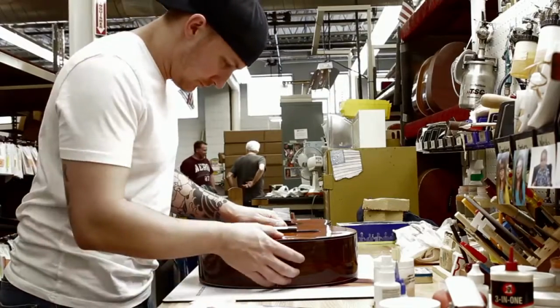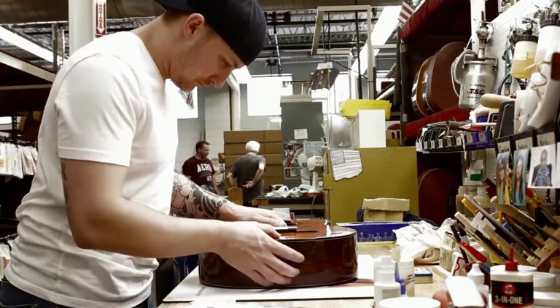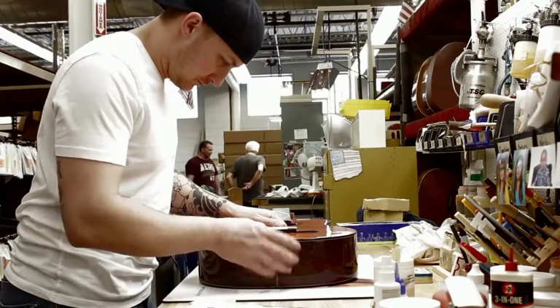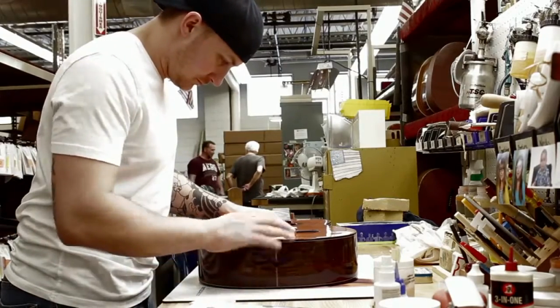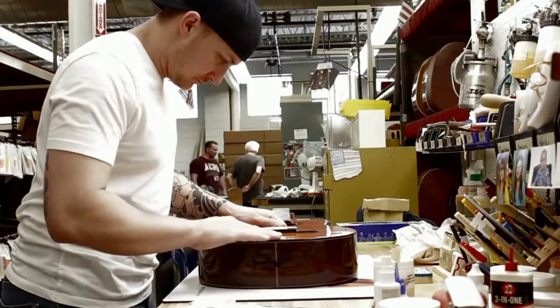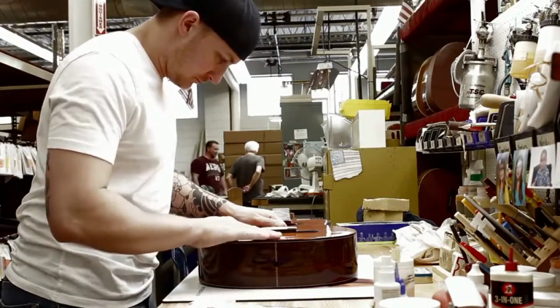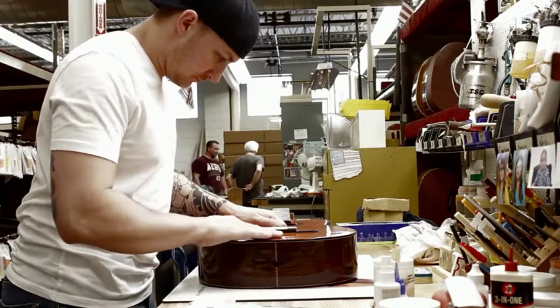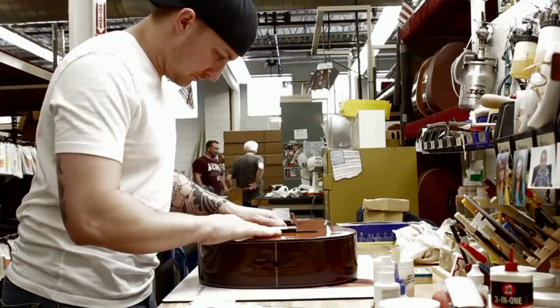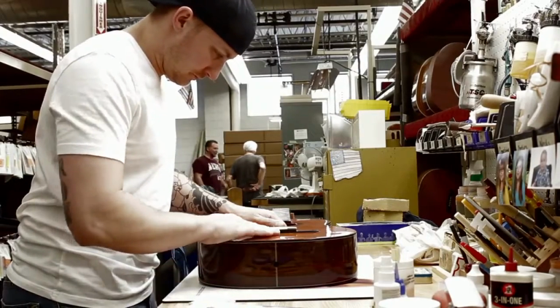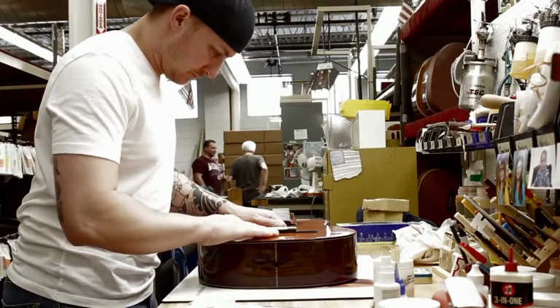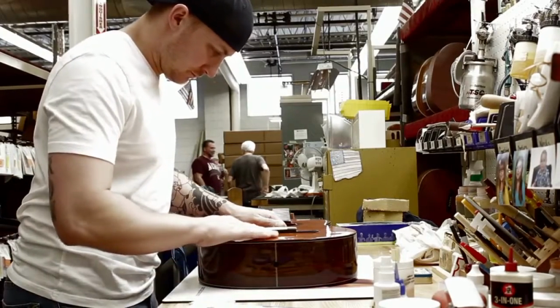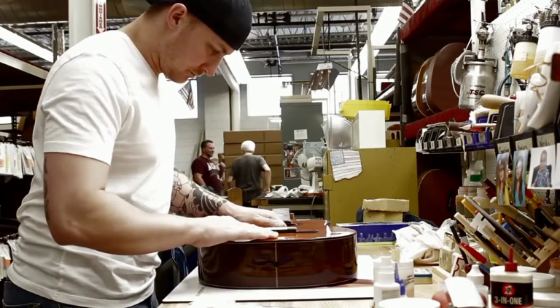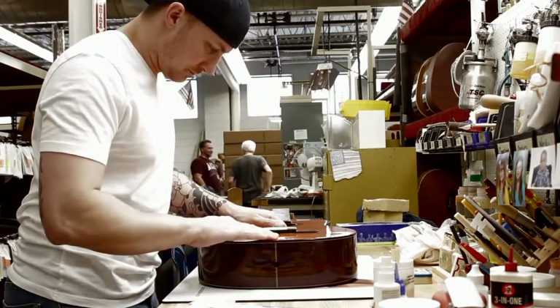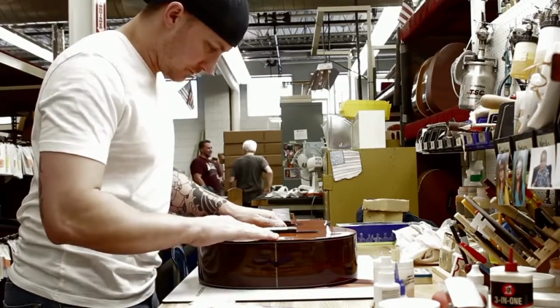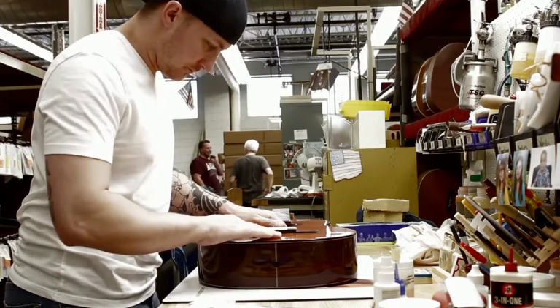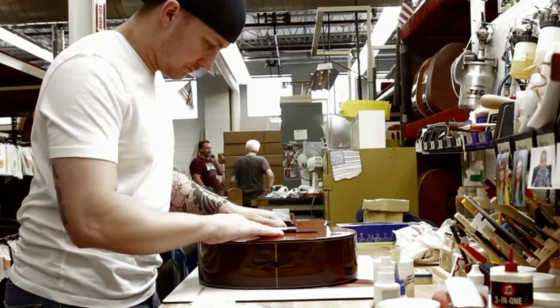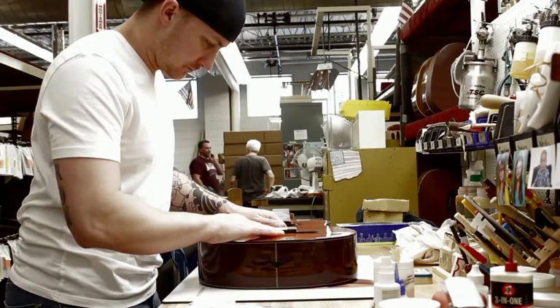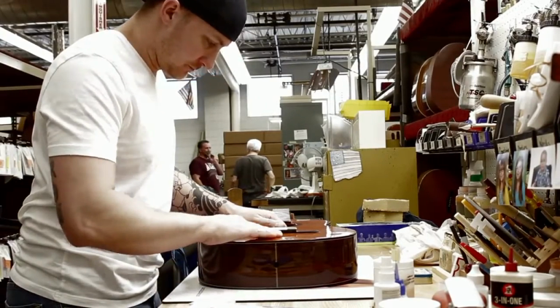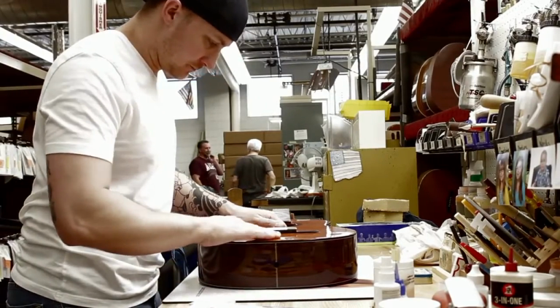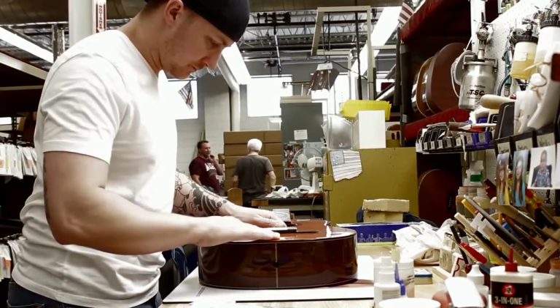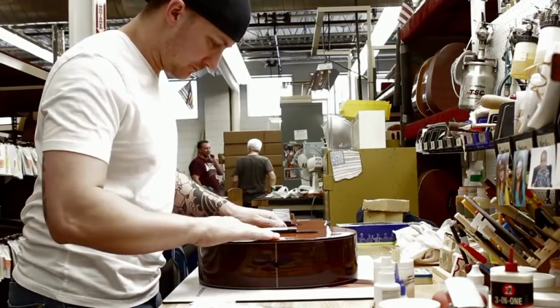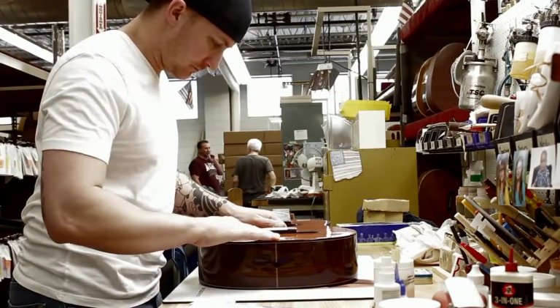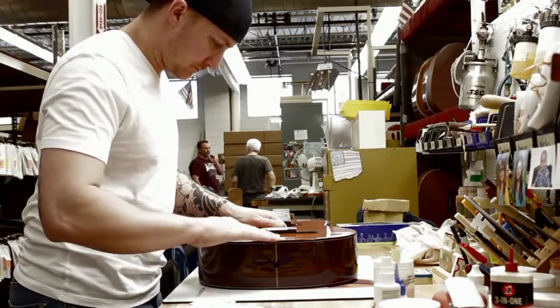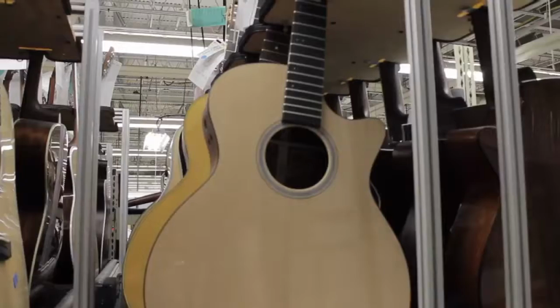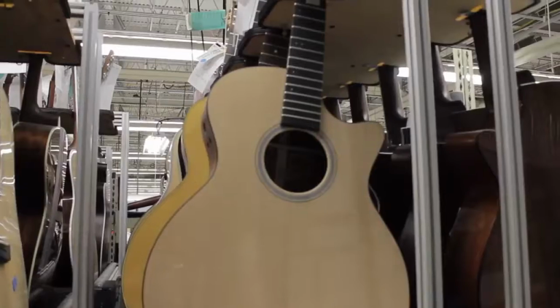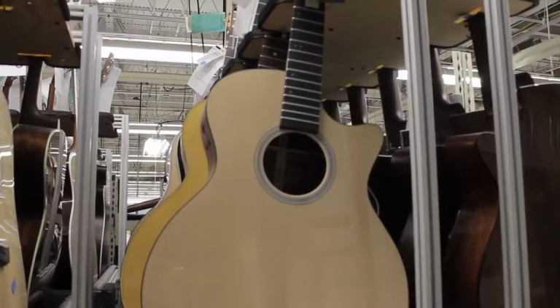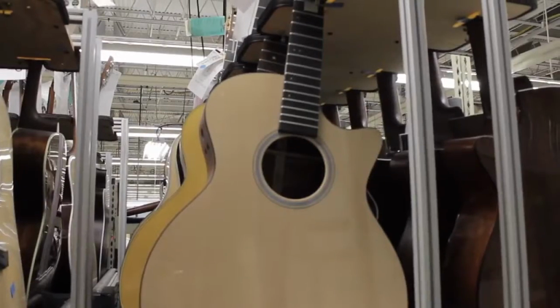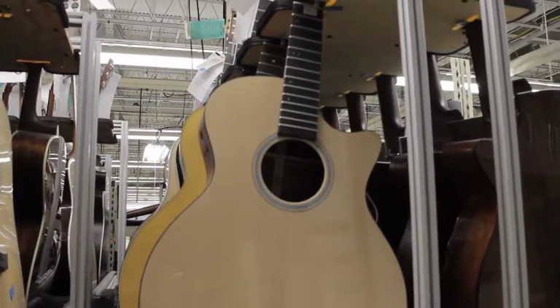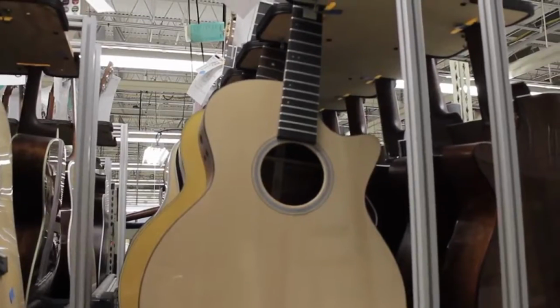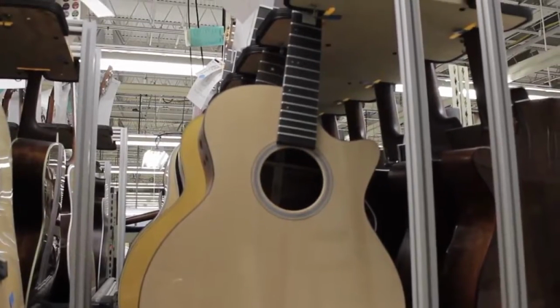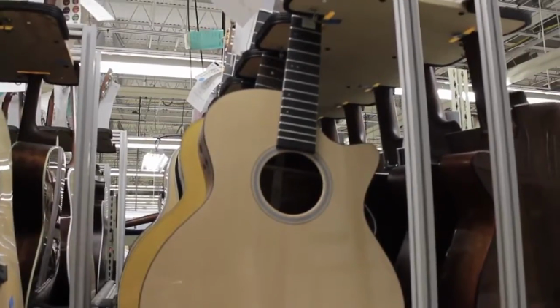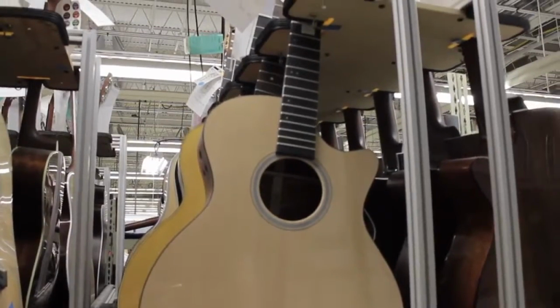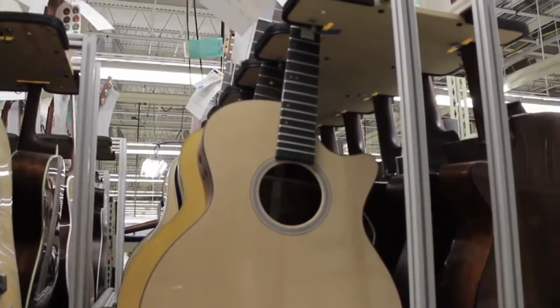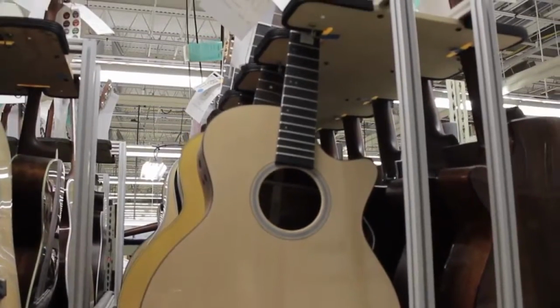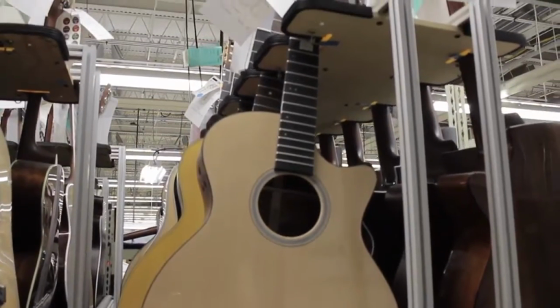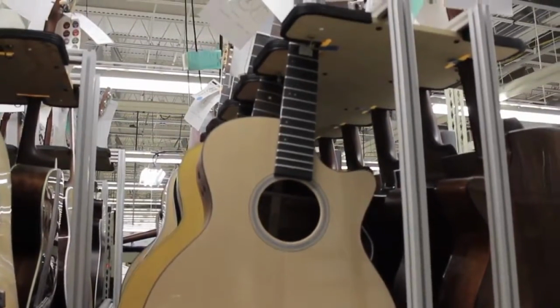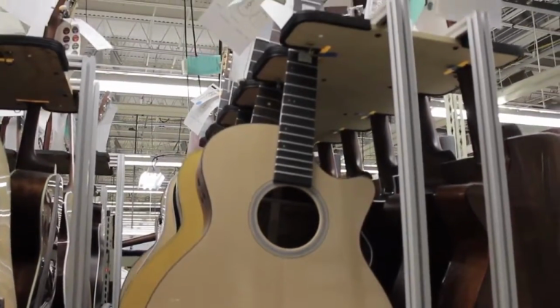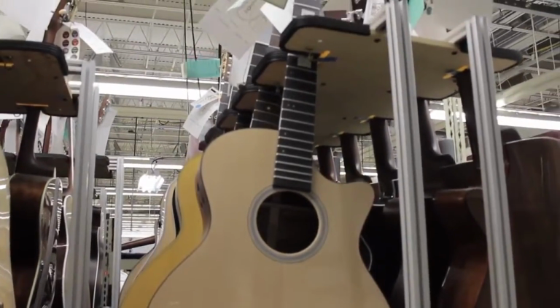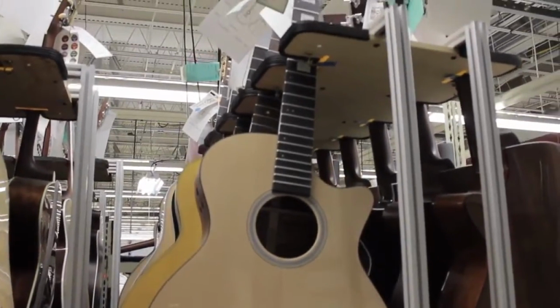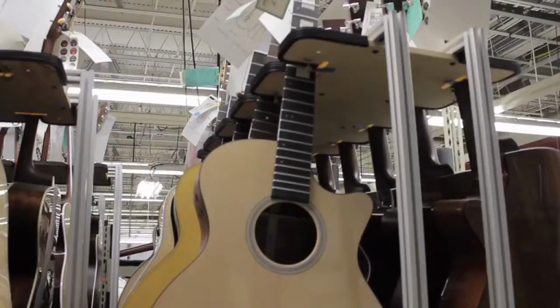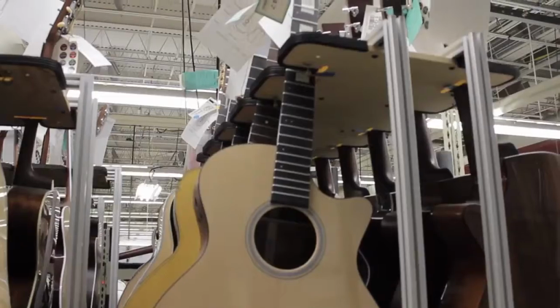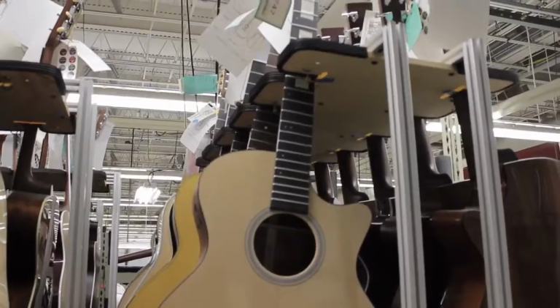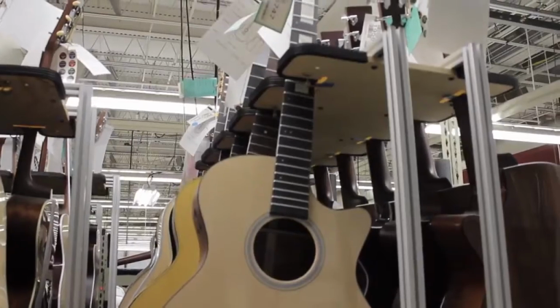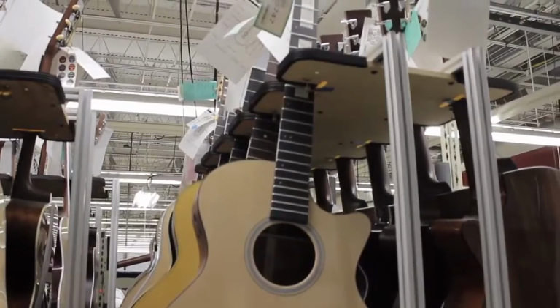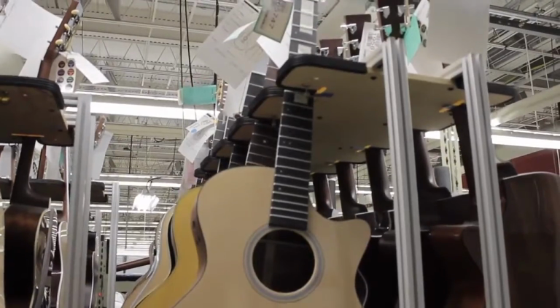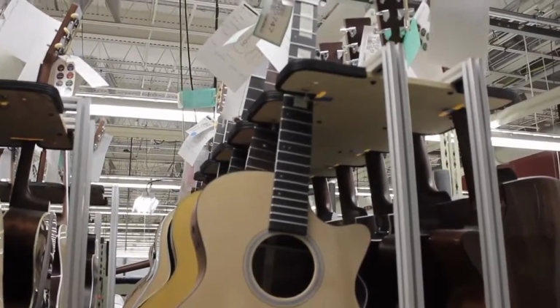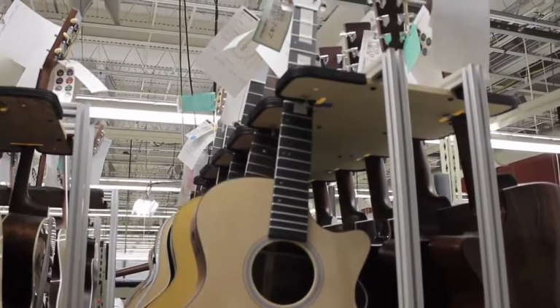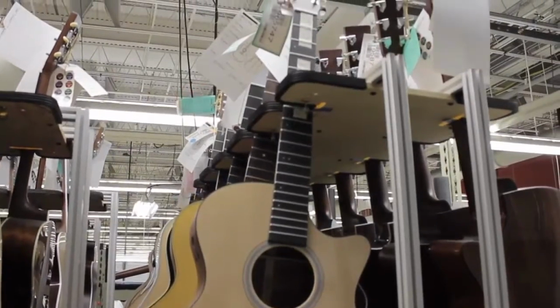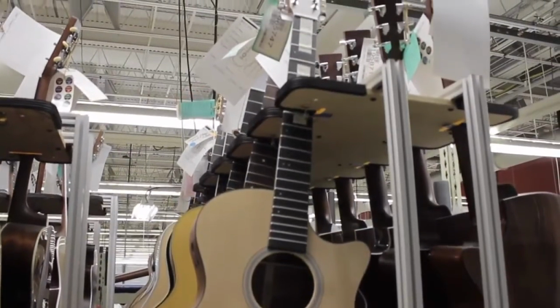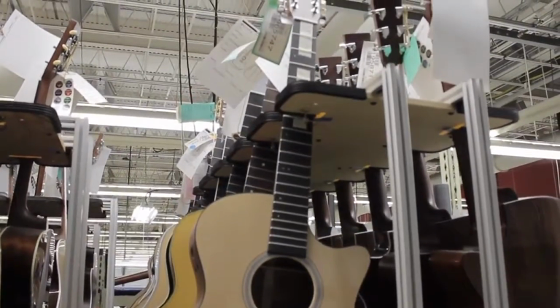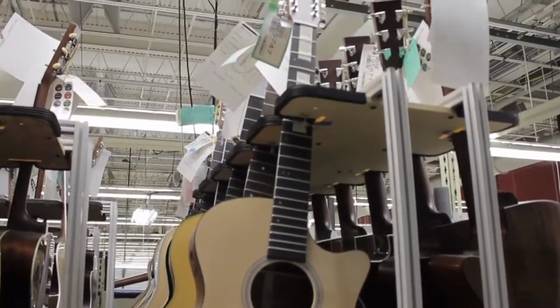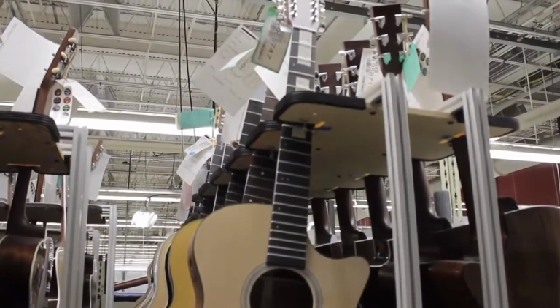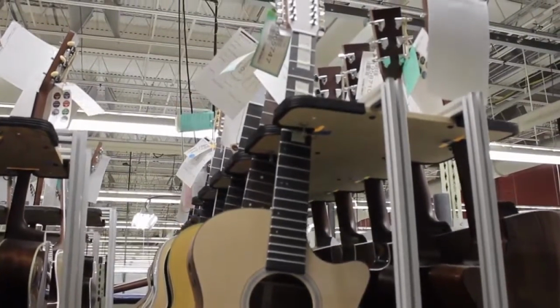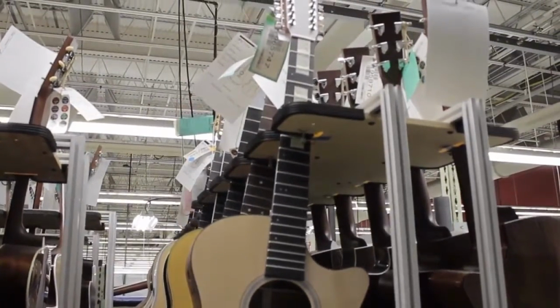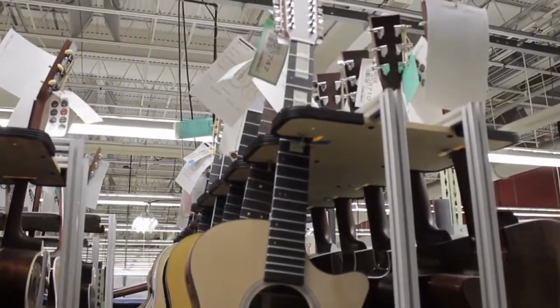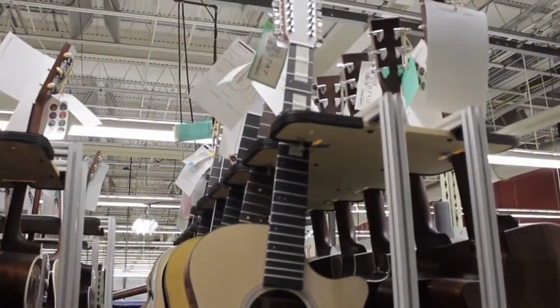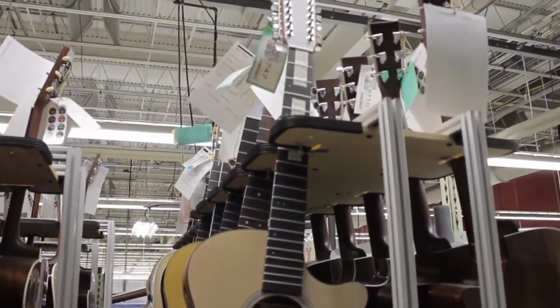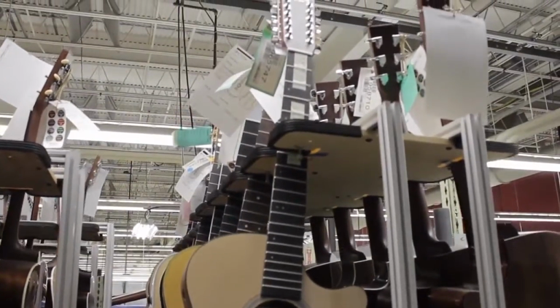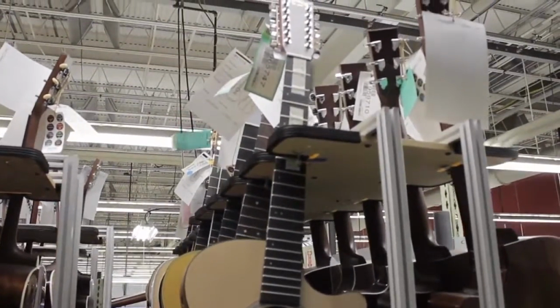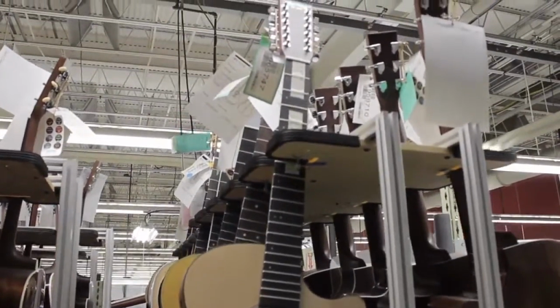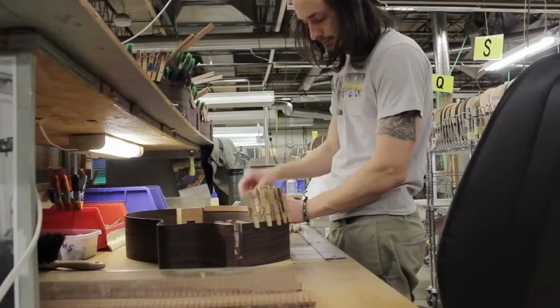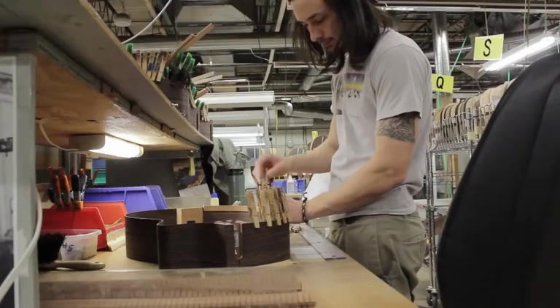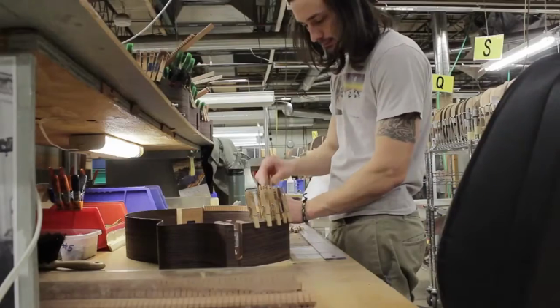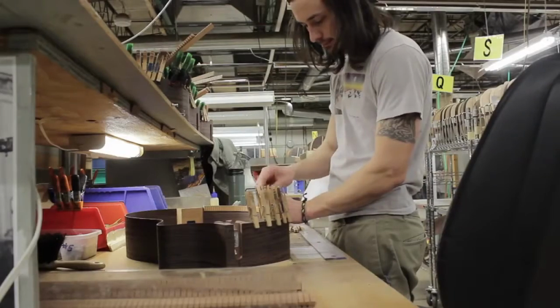Every year, thousands of guitar enthusiasts visit the Martin Museum and factory to enjoy what's inside the world of Martin Guitar.